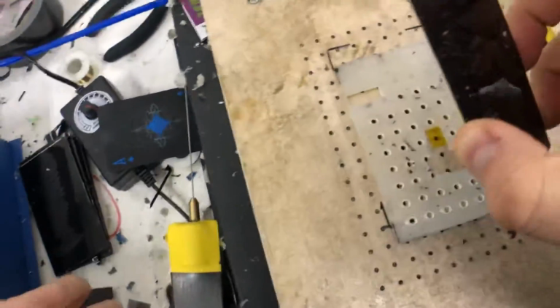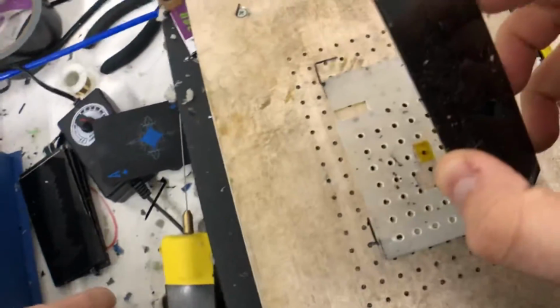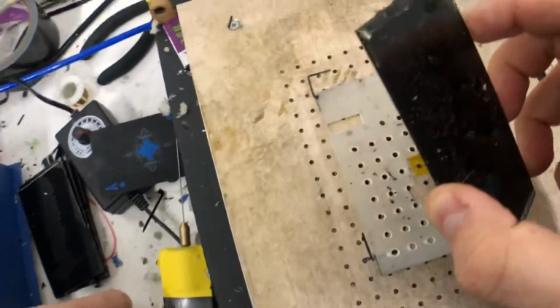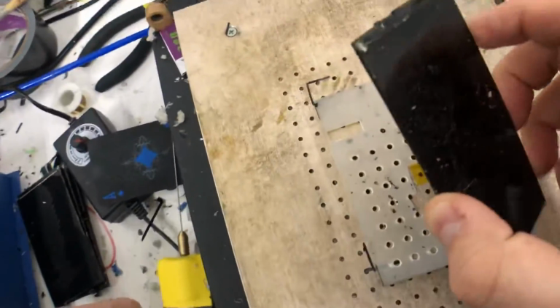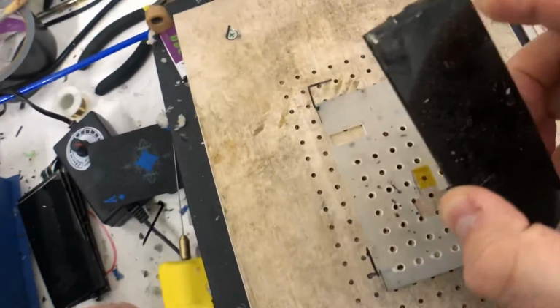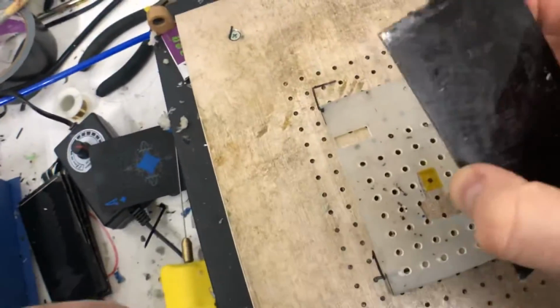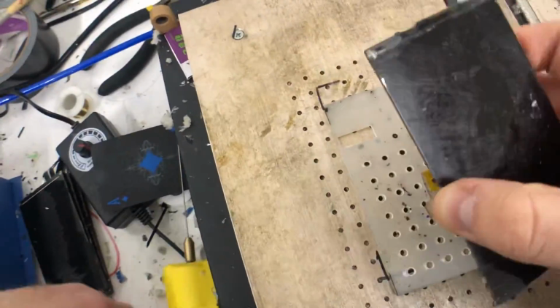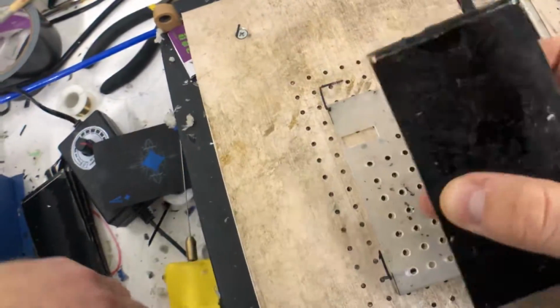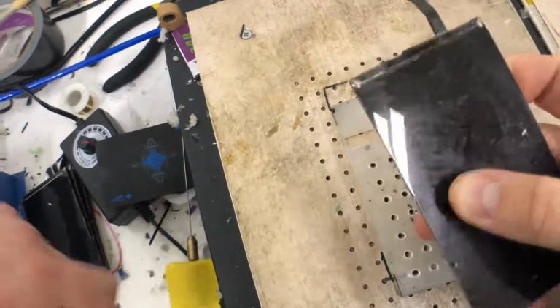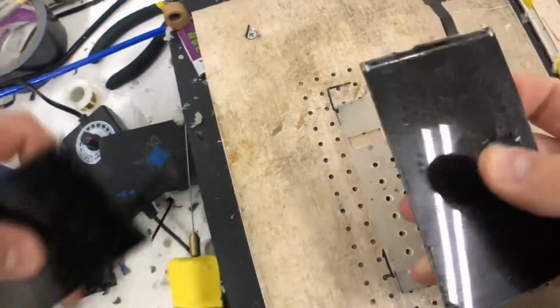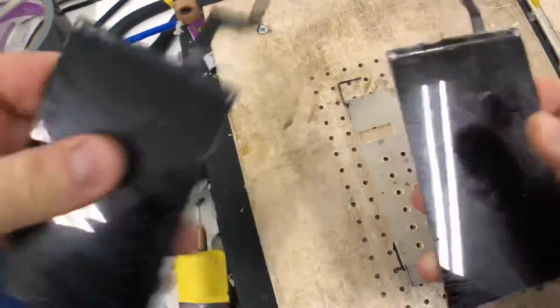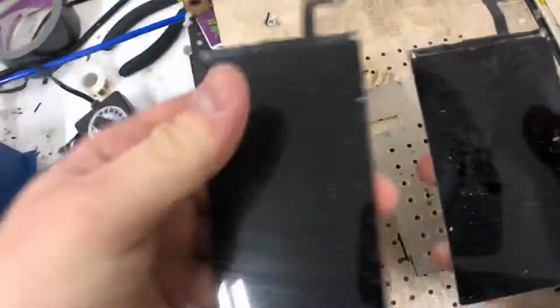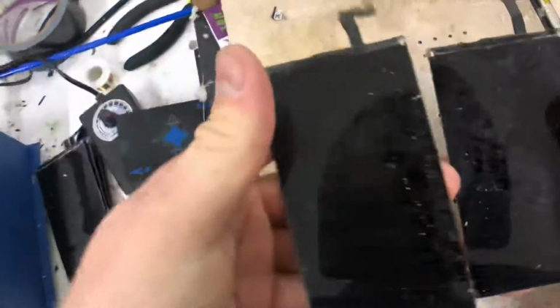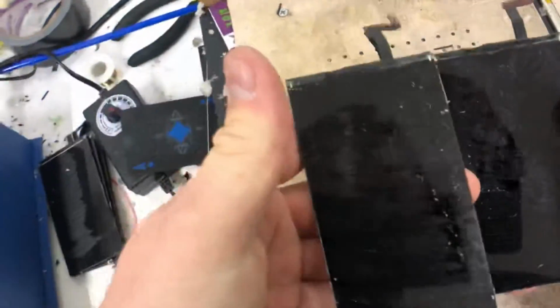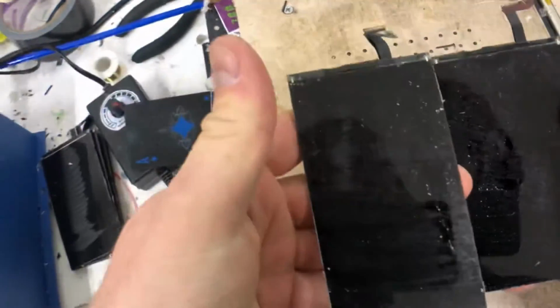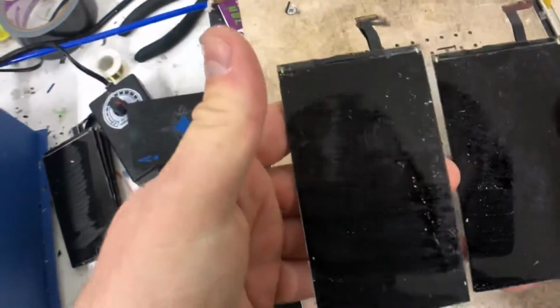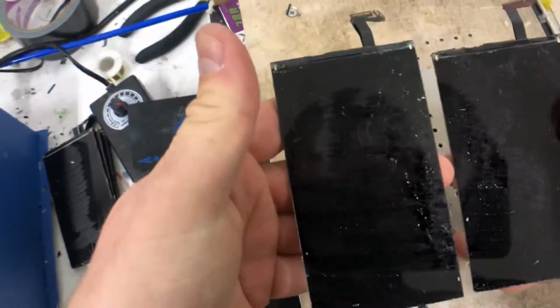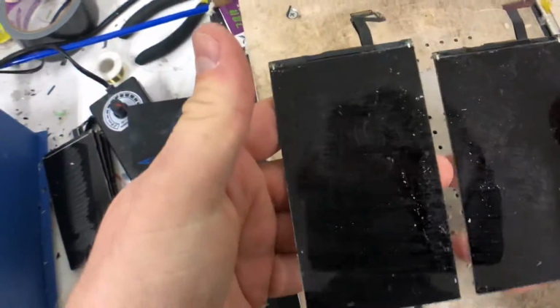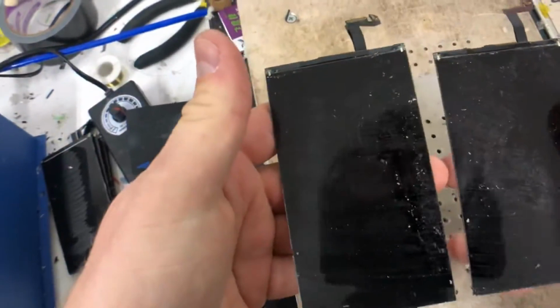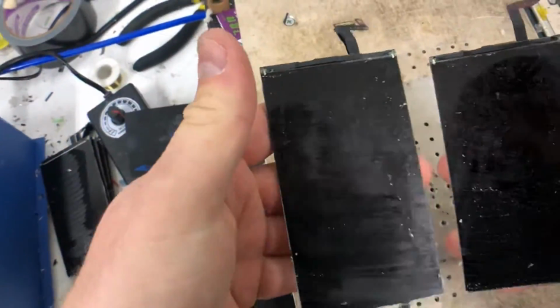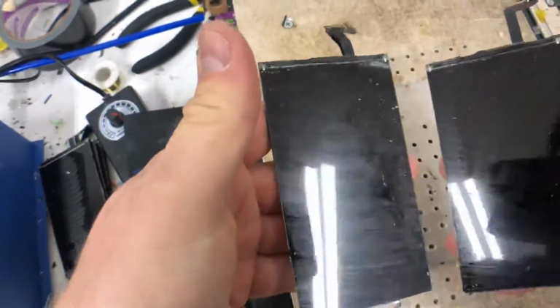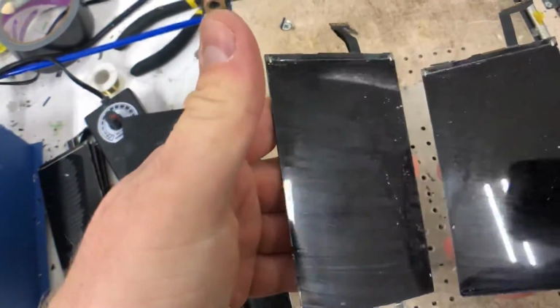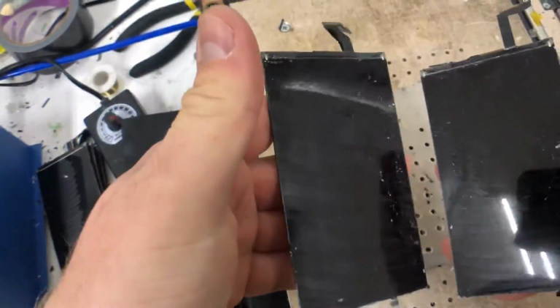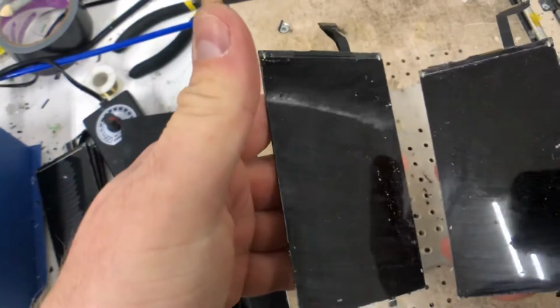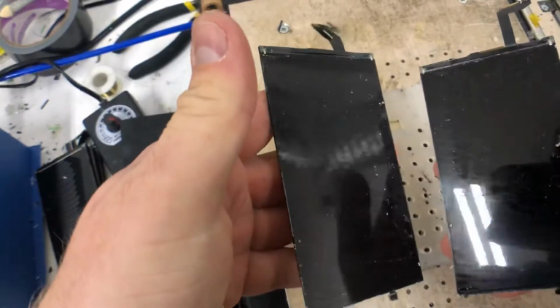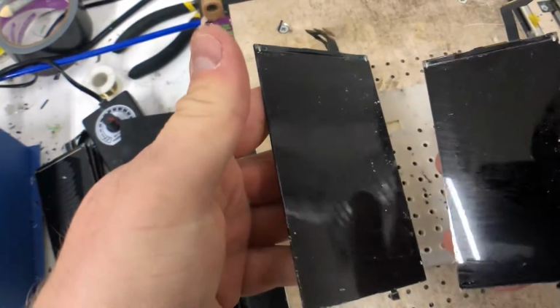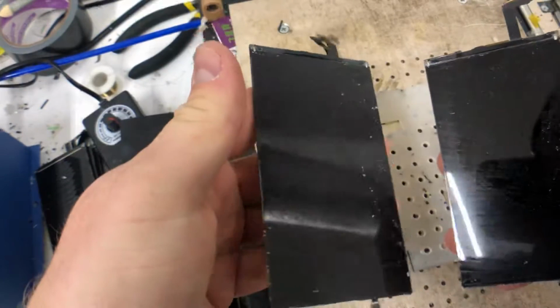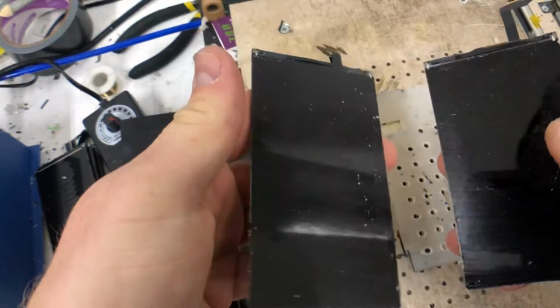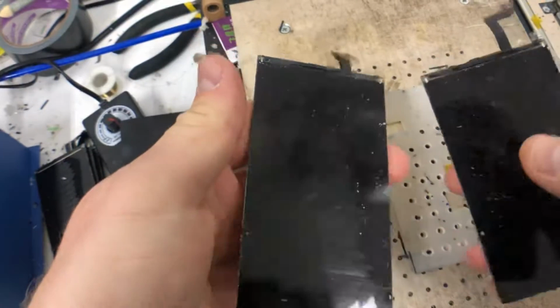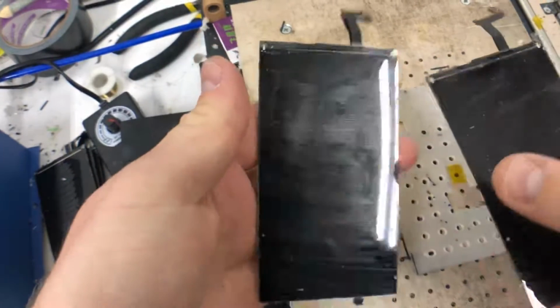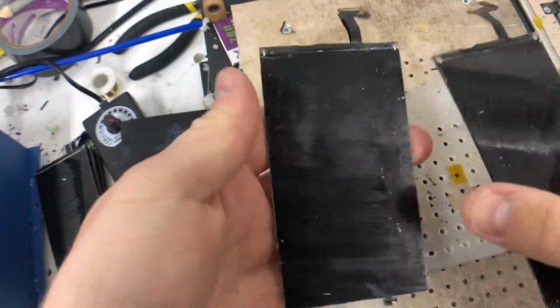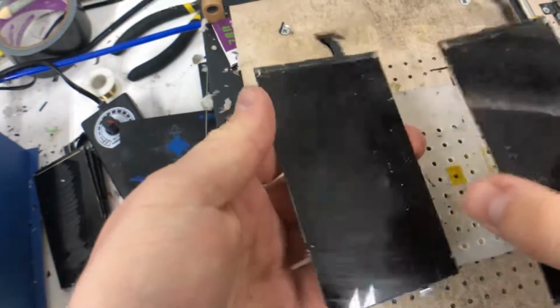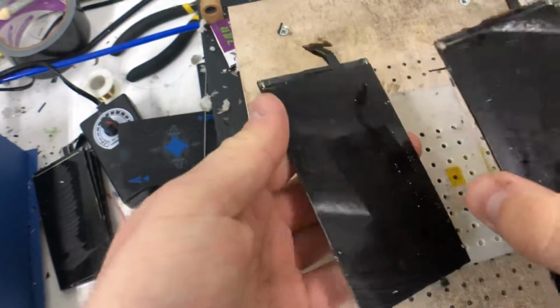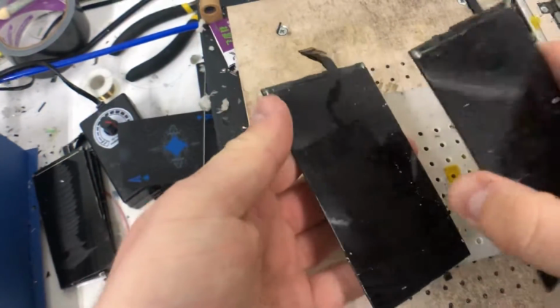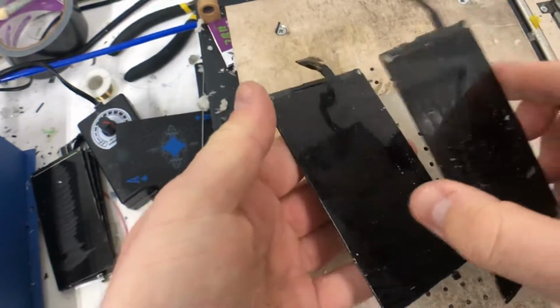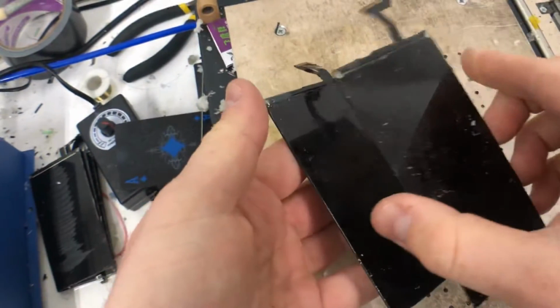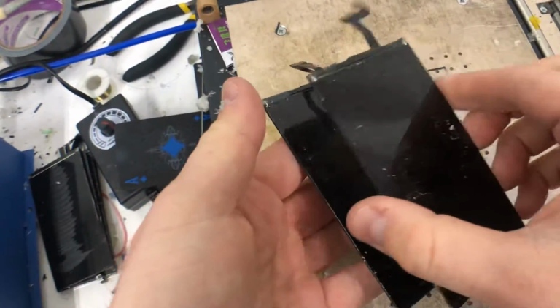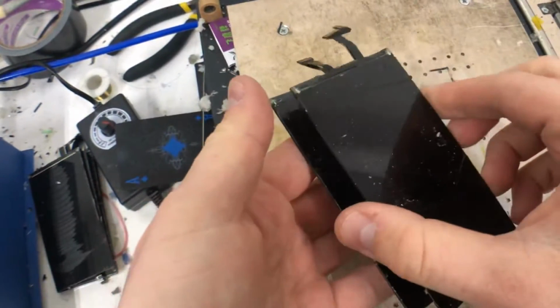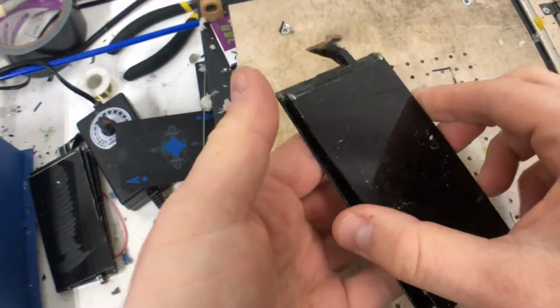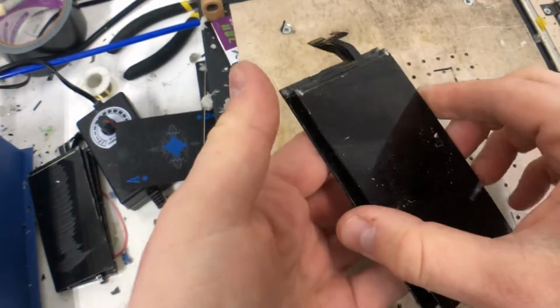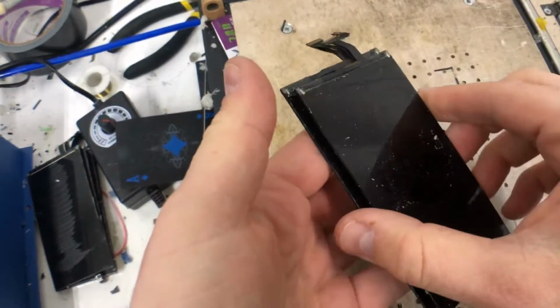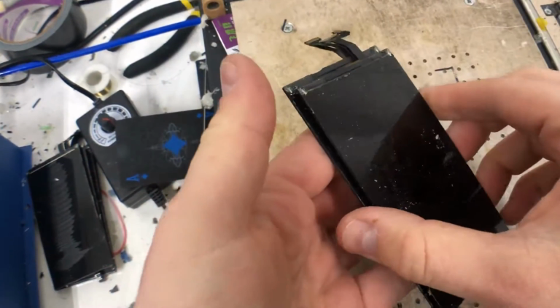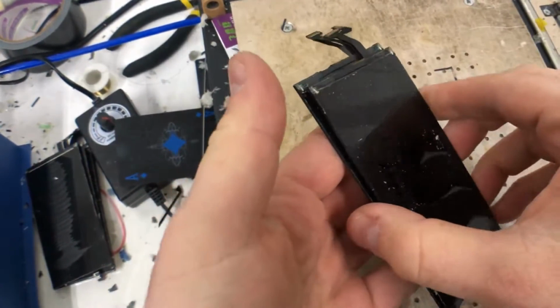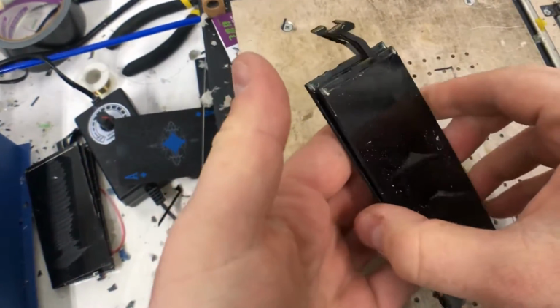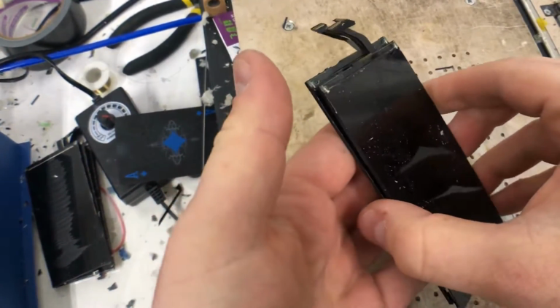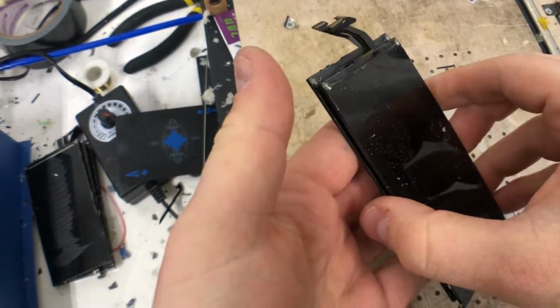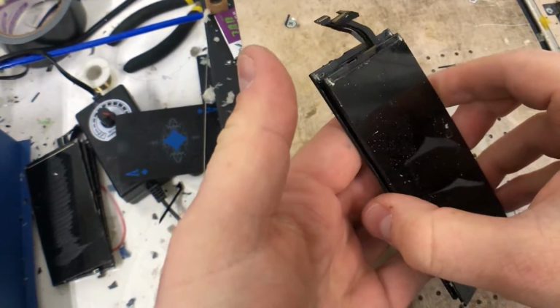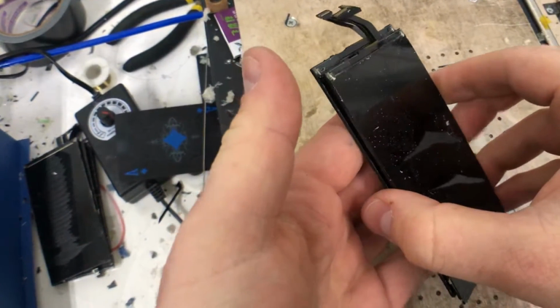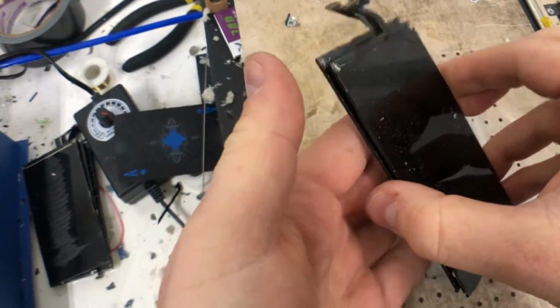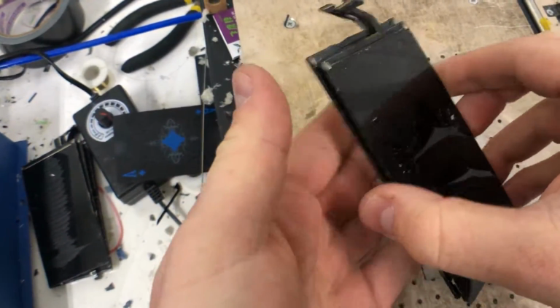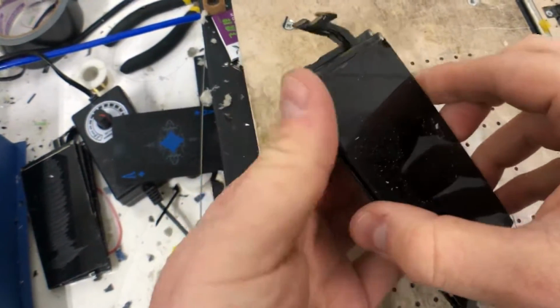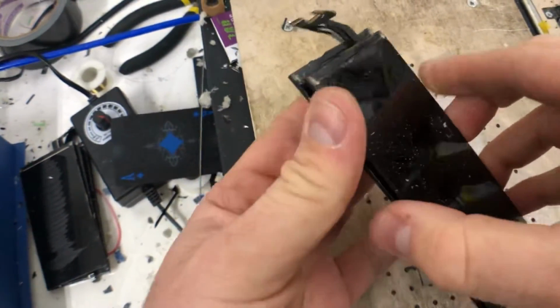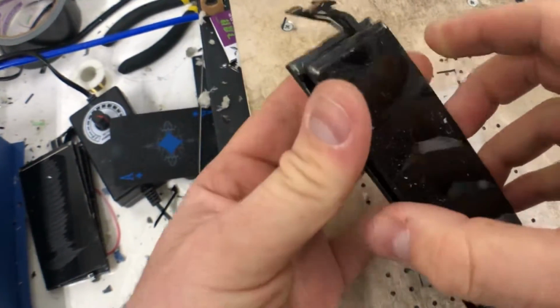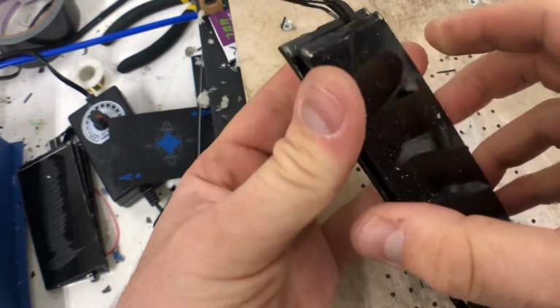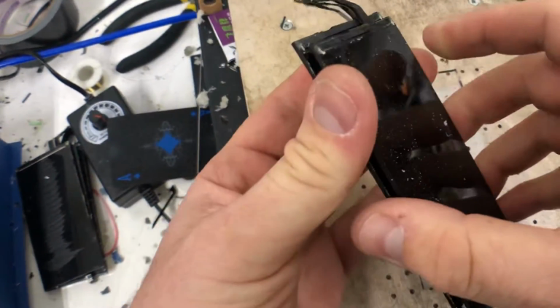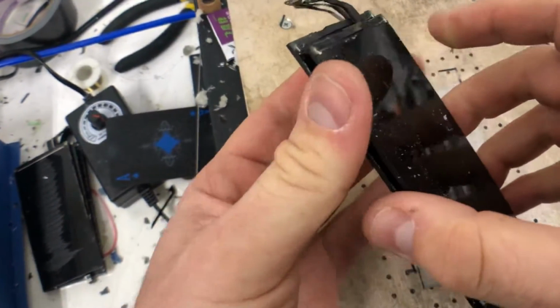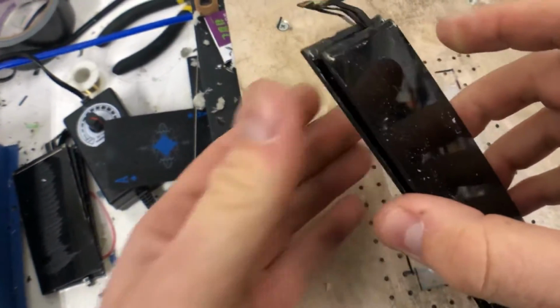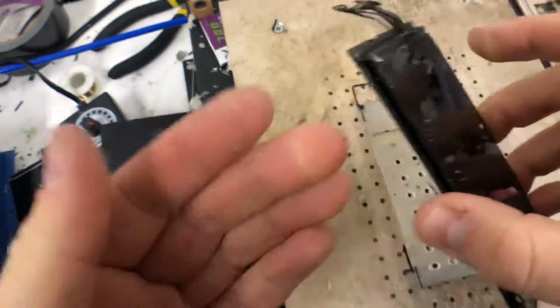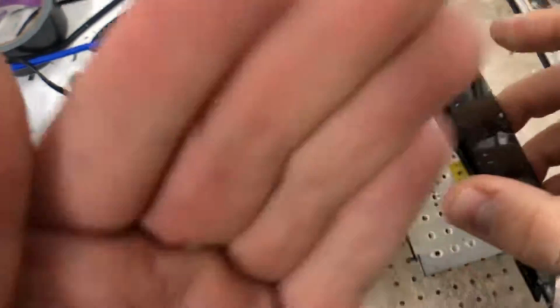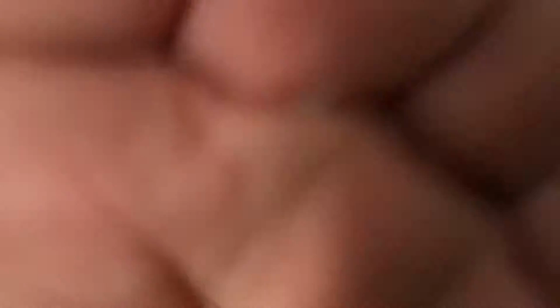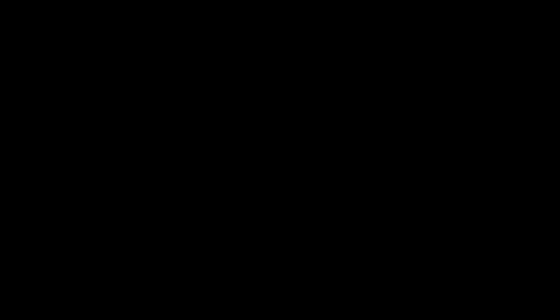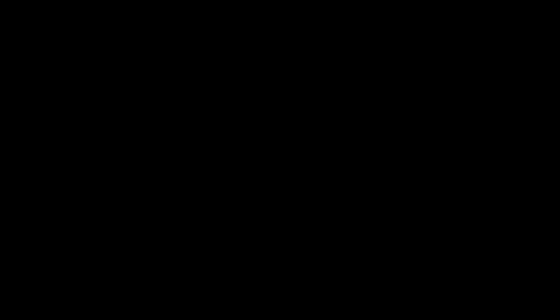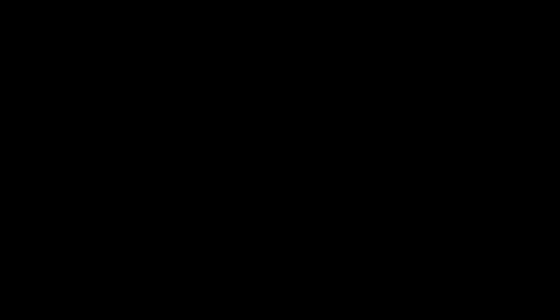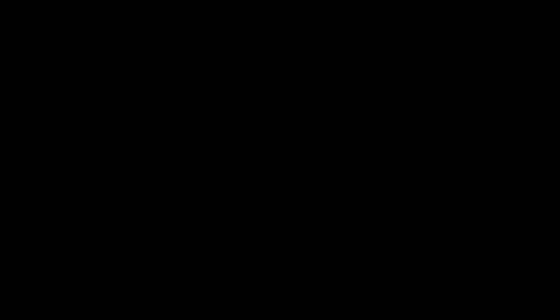The two screens now — you can see they've just got some glue residue left. We'll go over and give them a clean now.